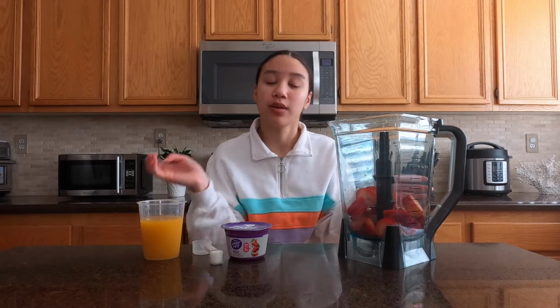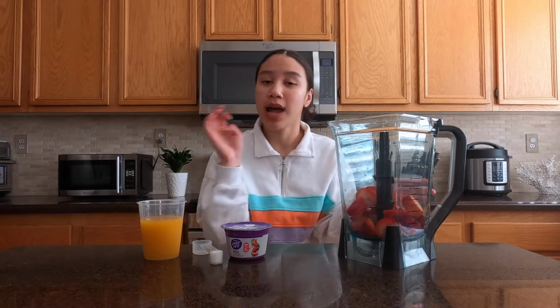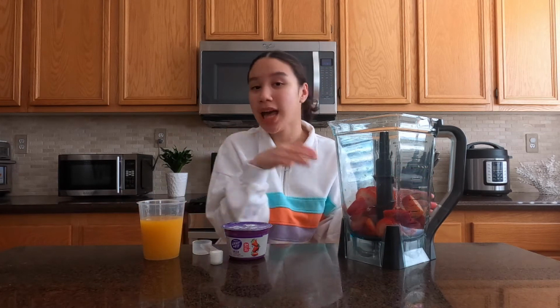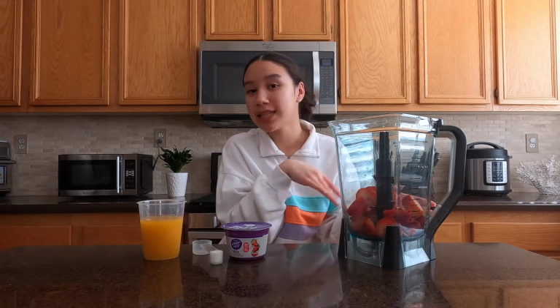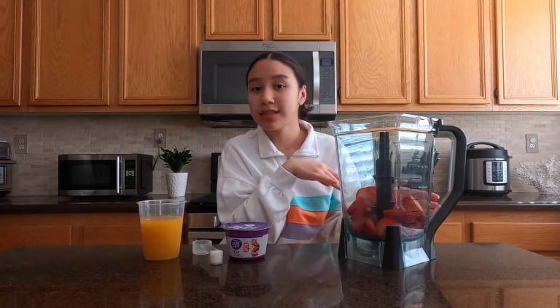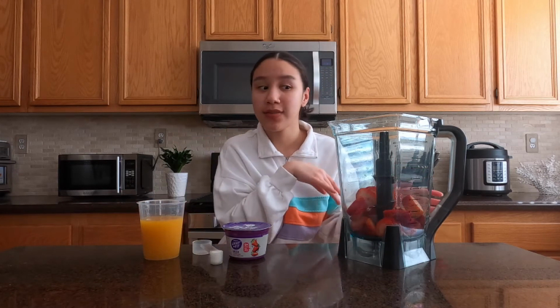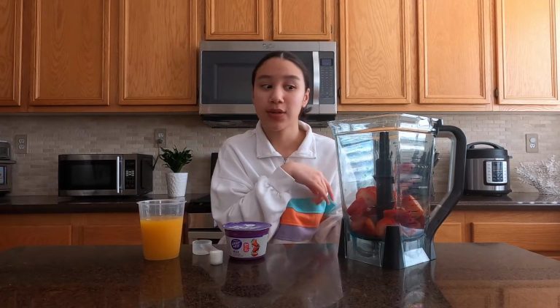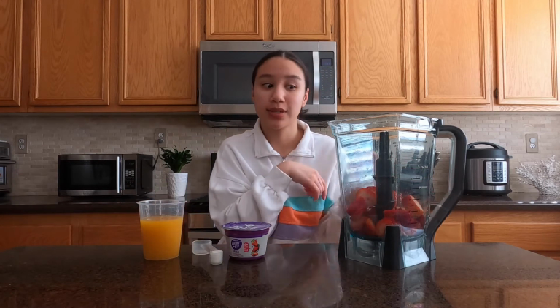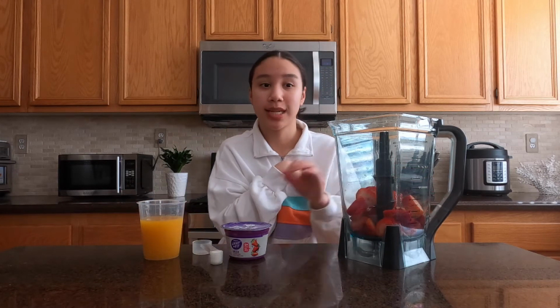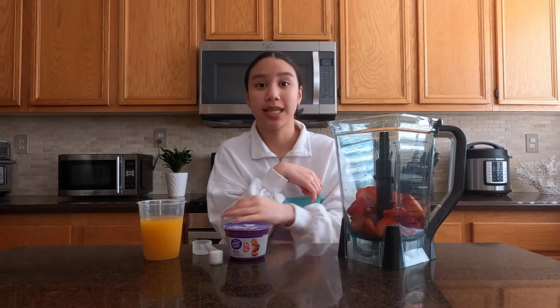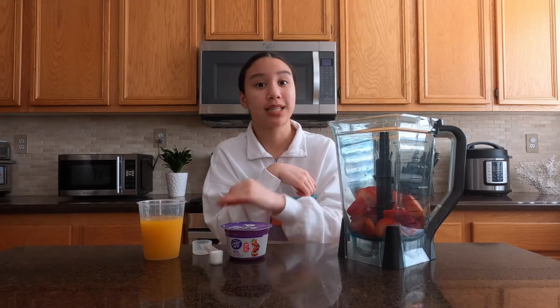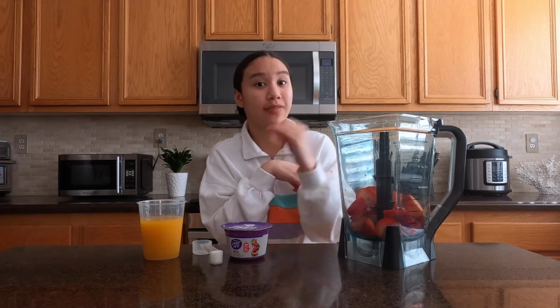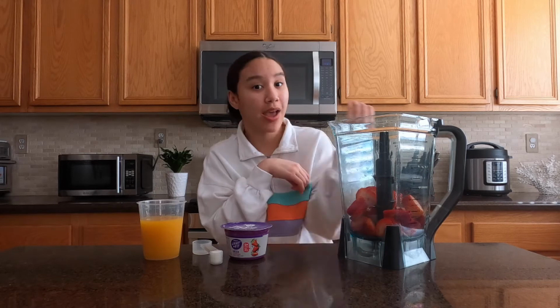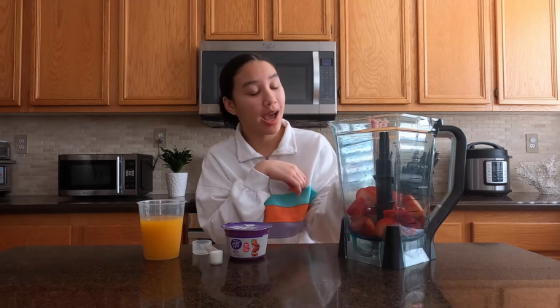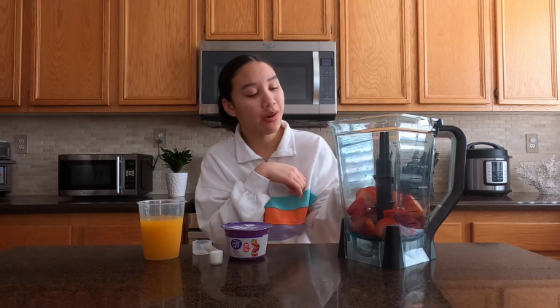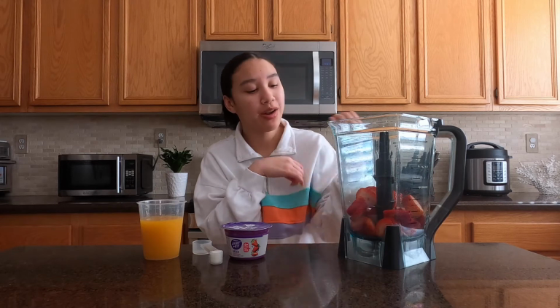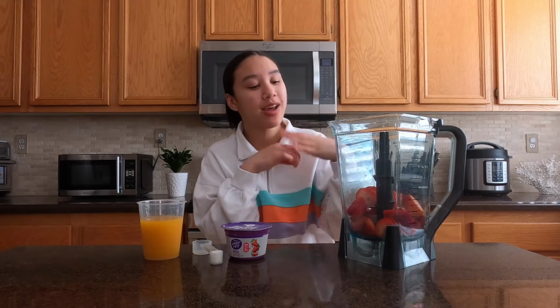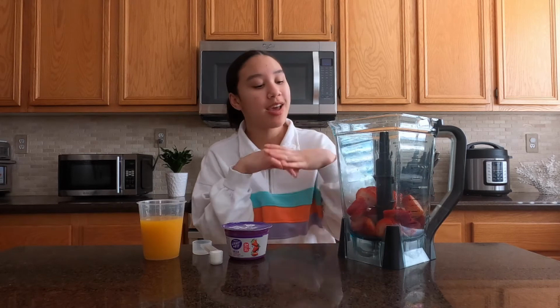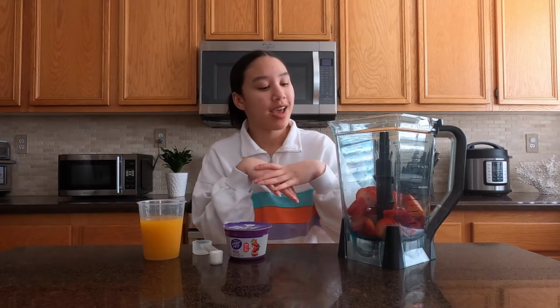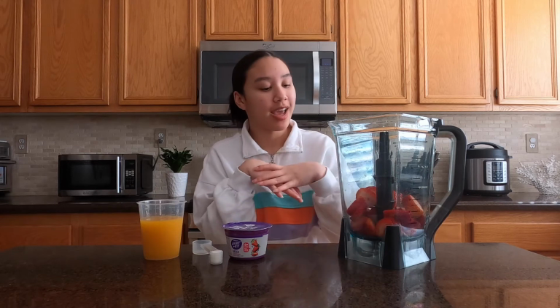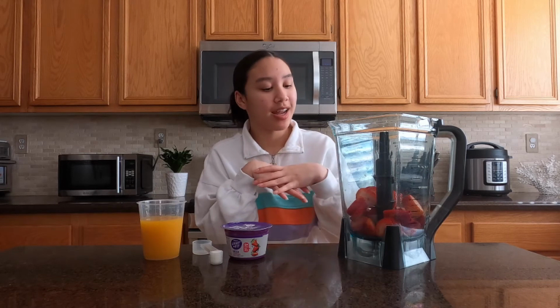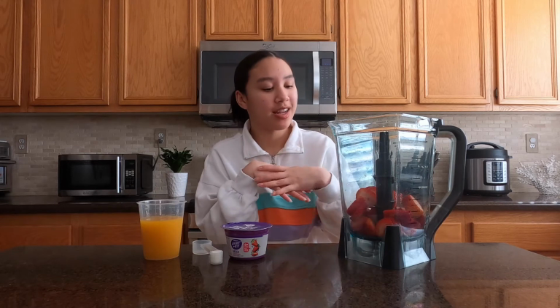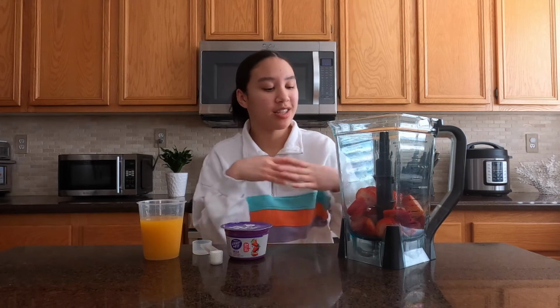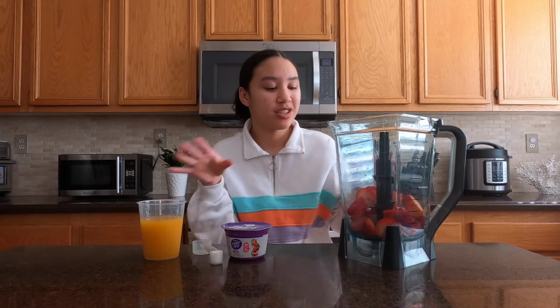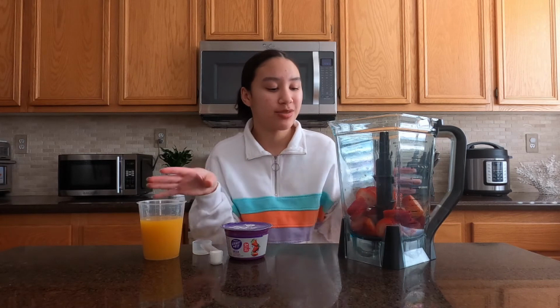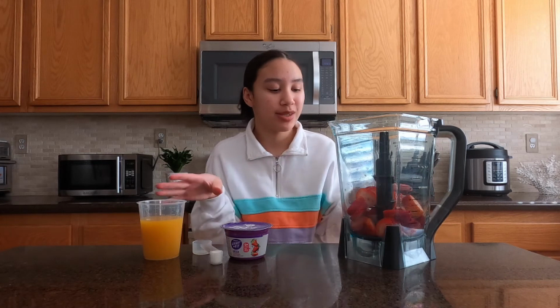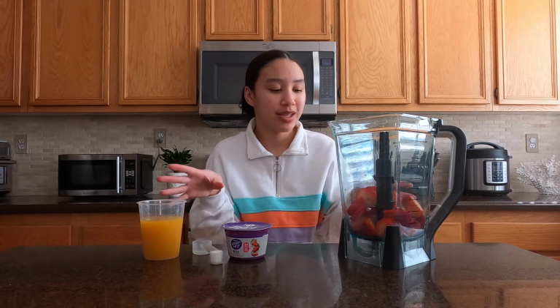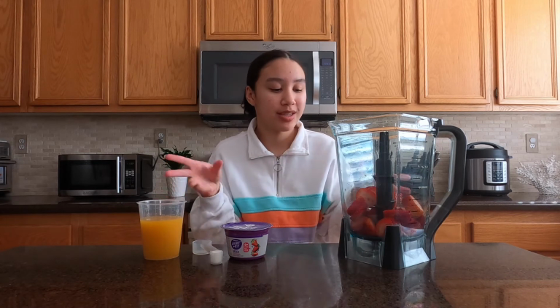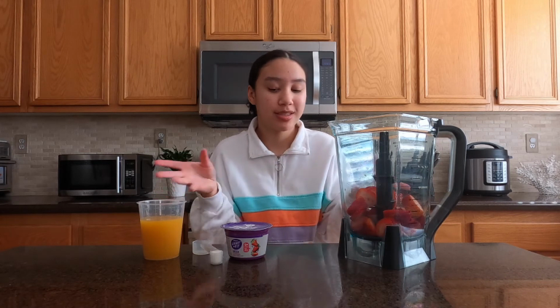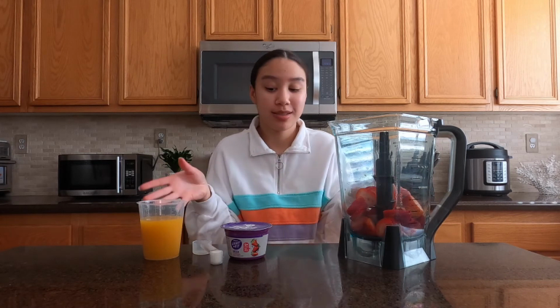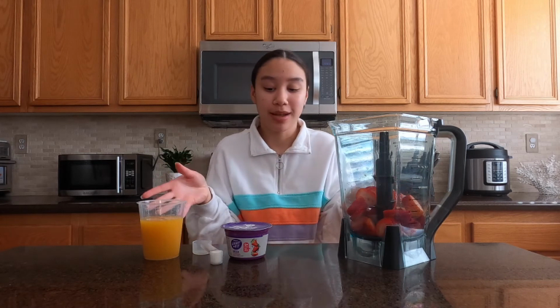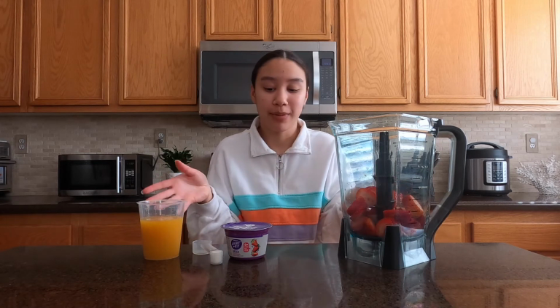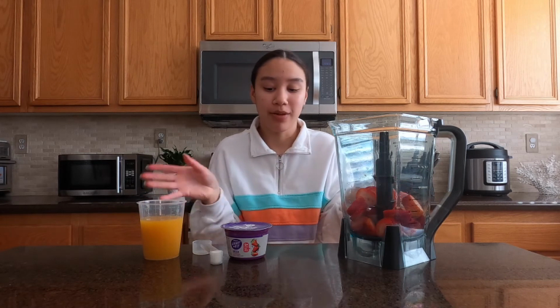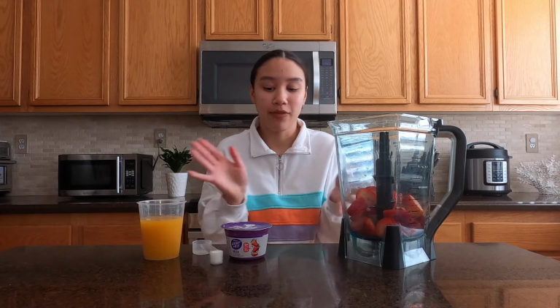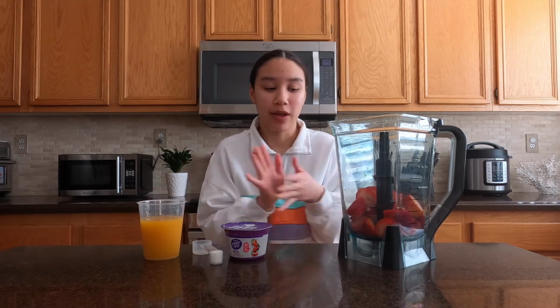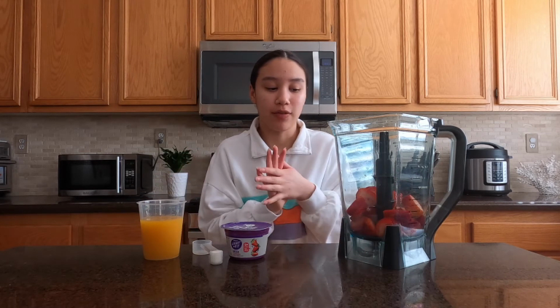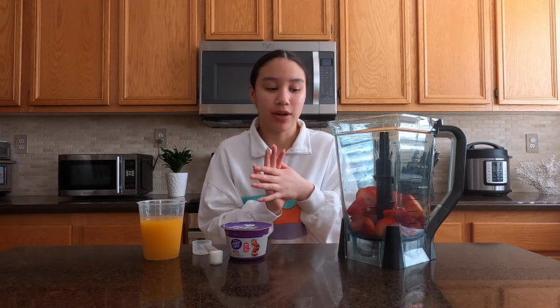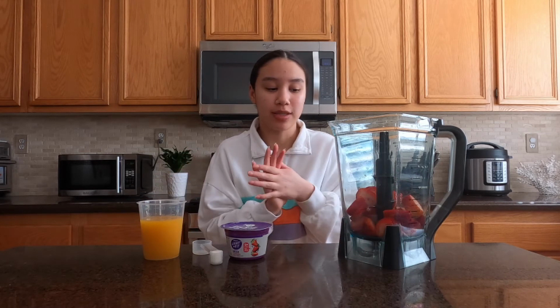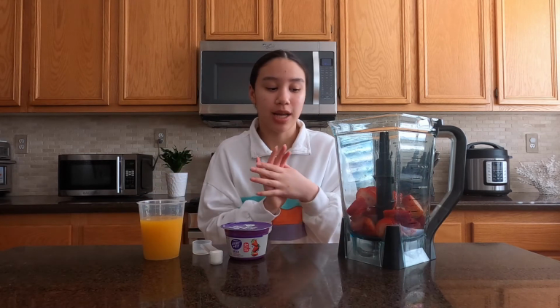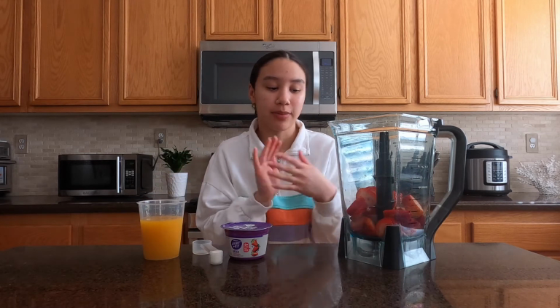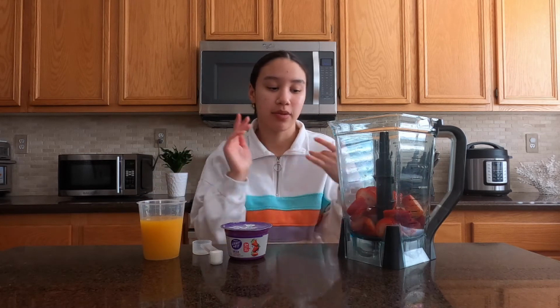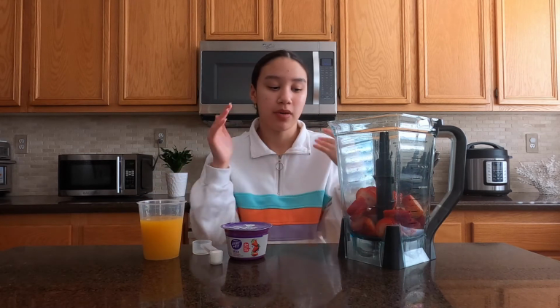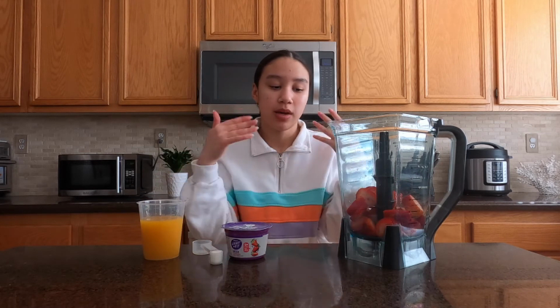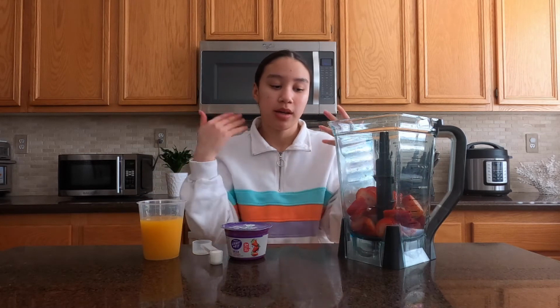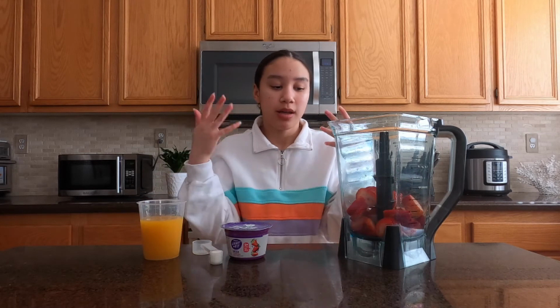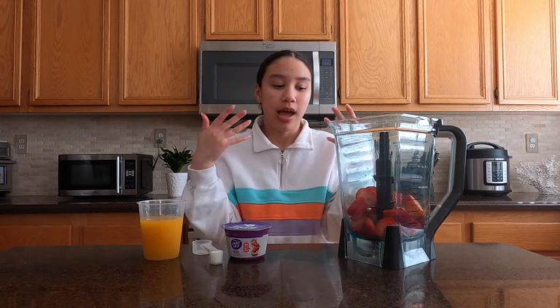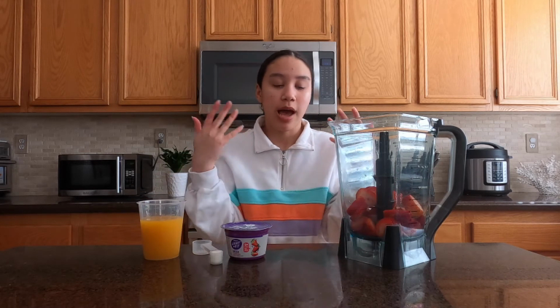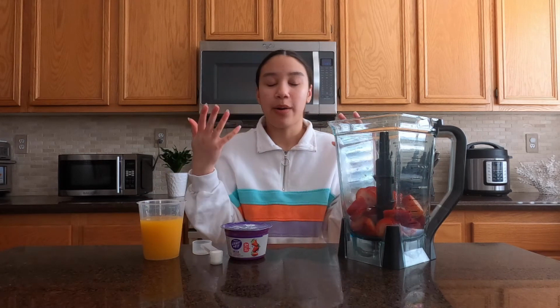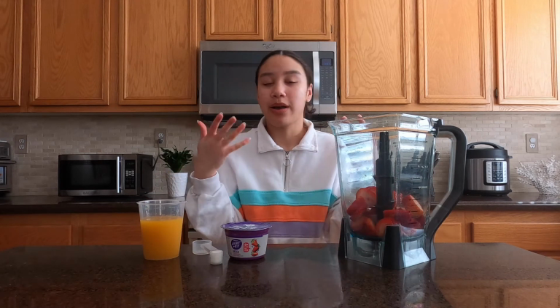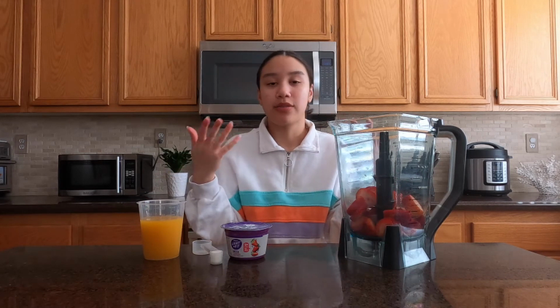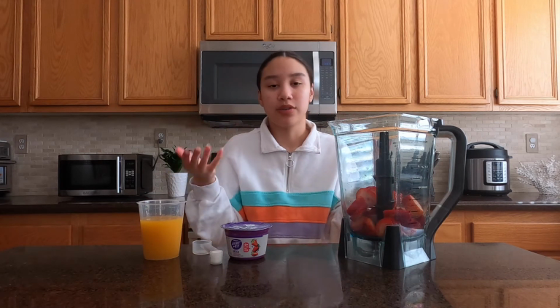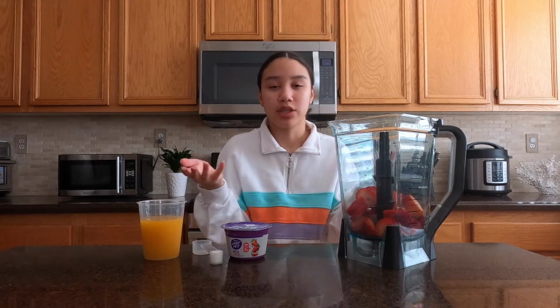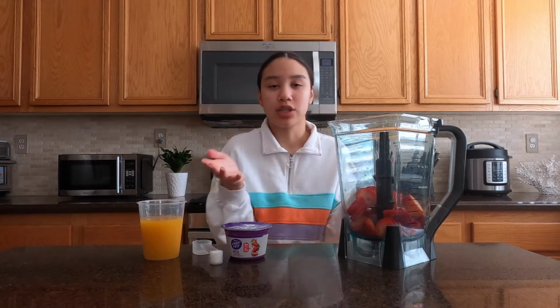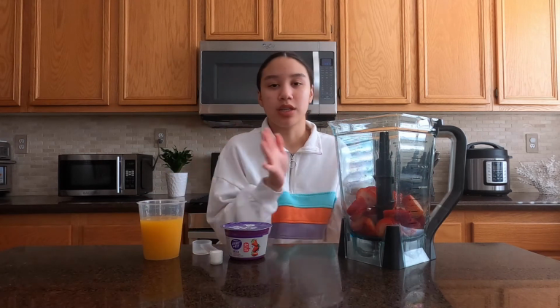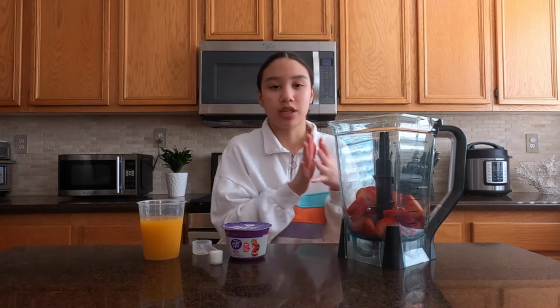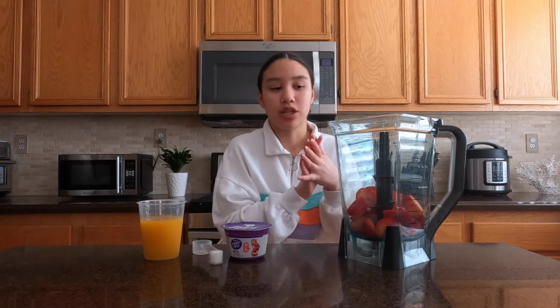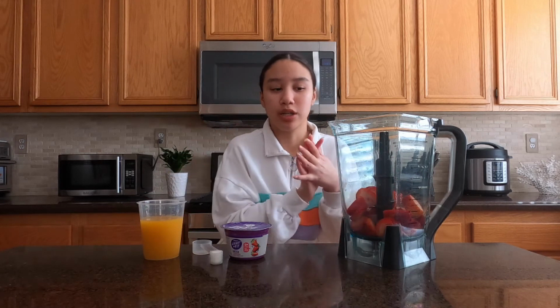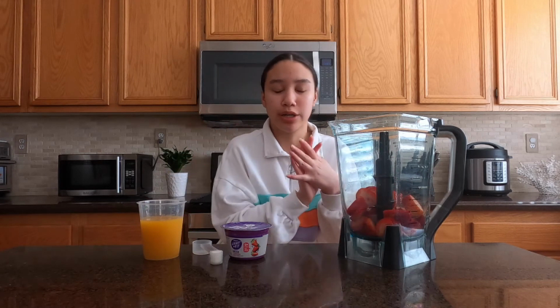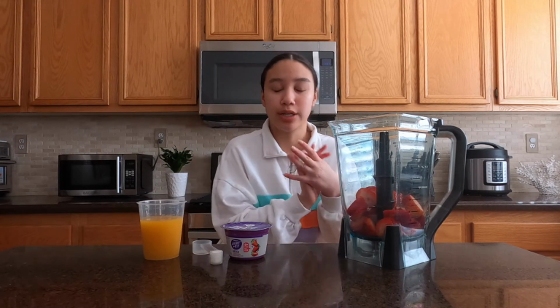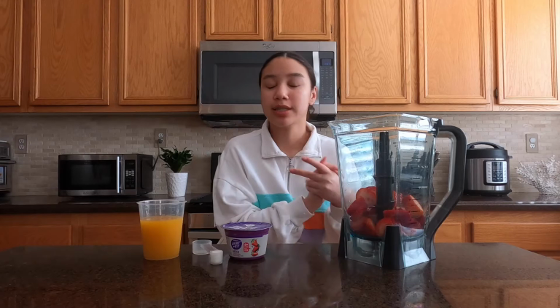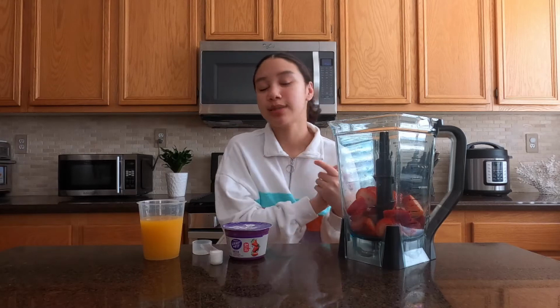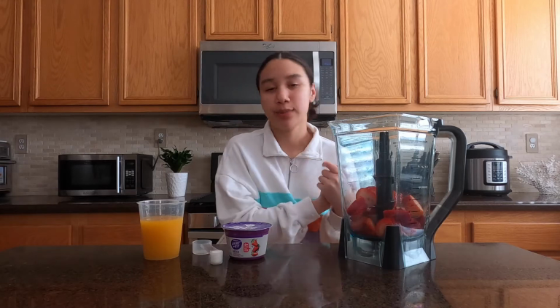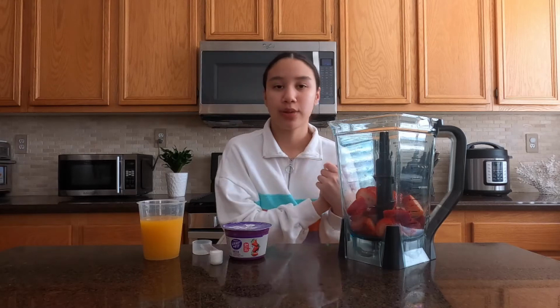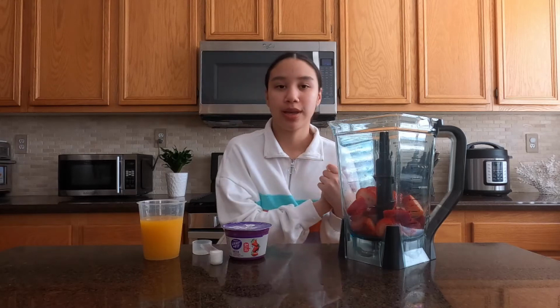You can add stuff, you can take stuff out — this is like my favorite type of how I envision a good smoothie.